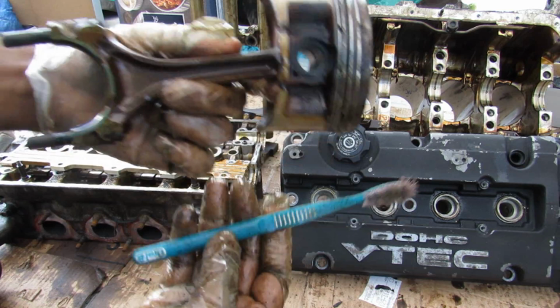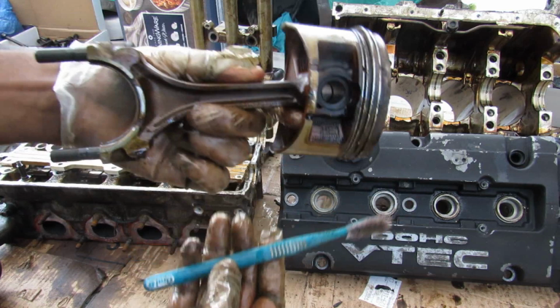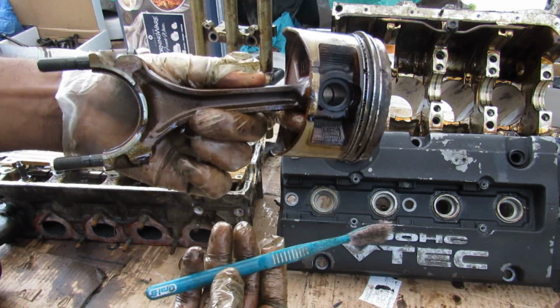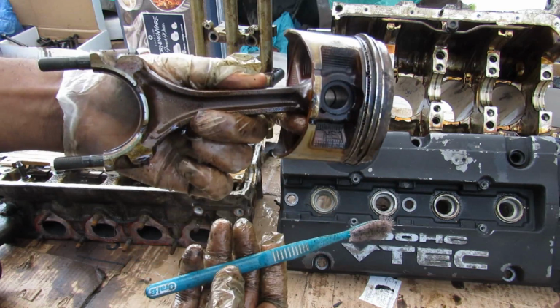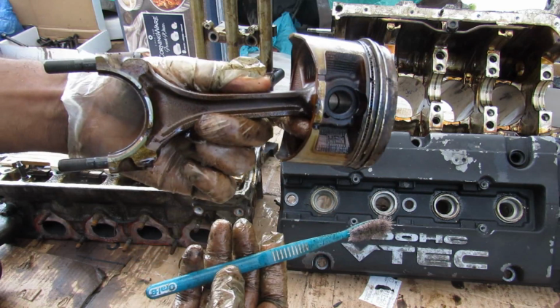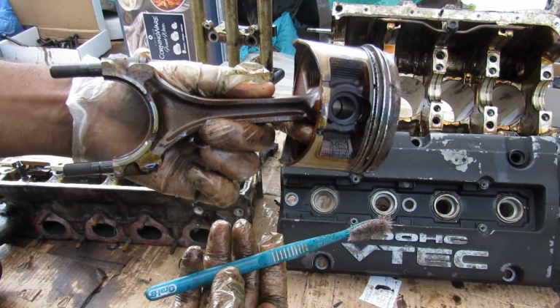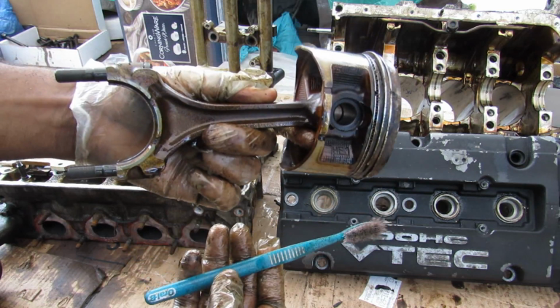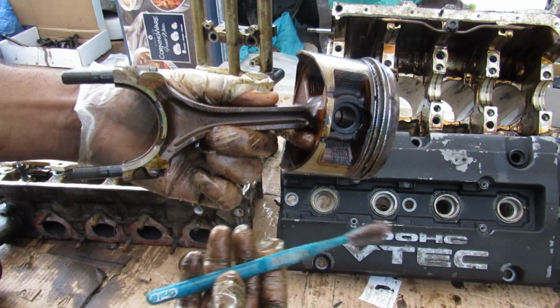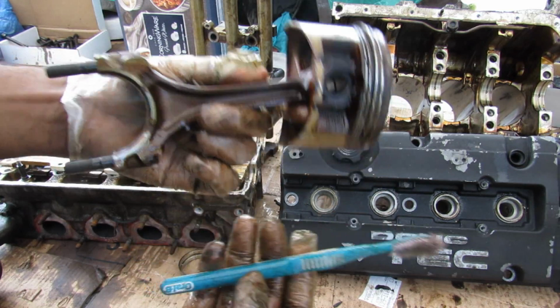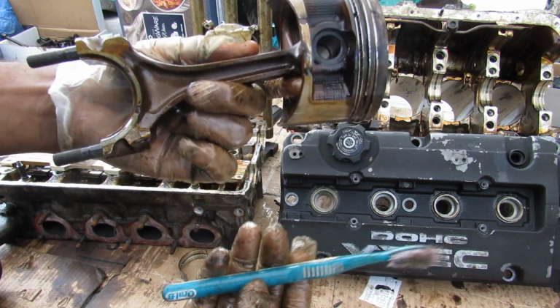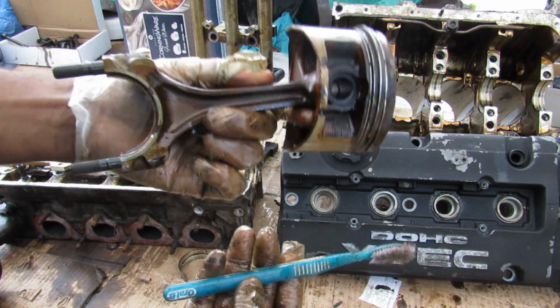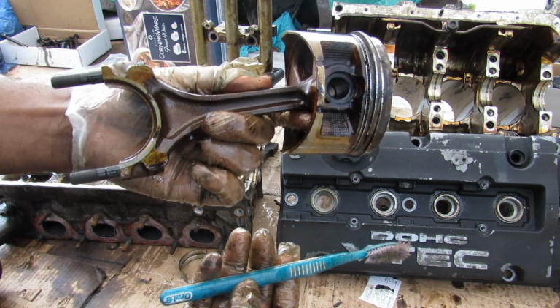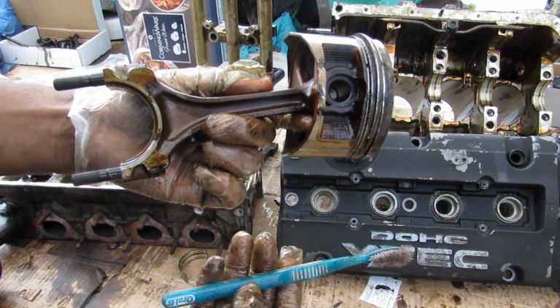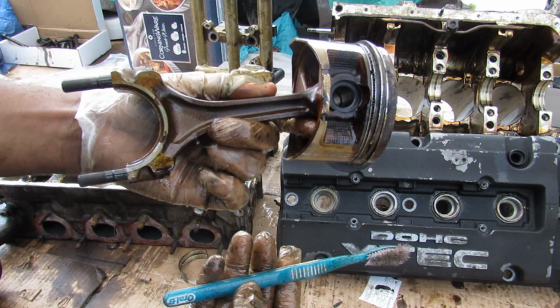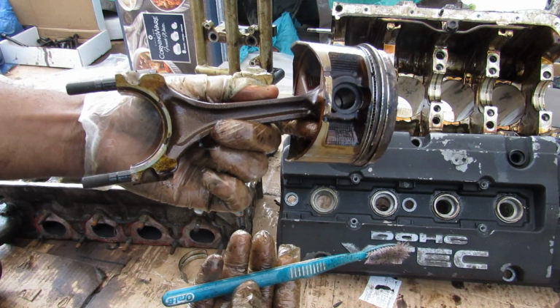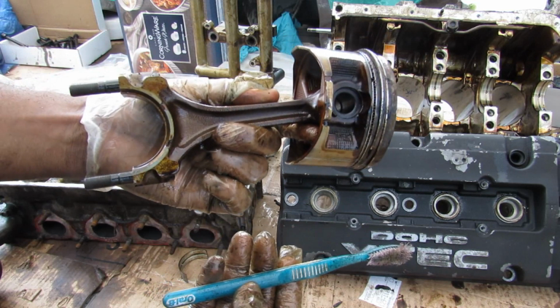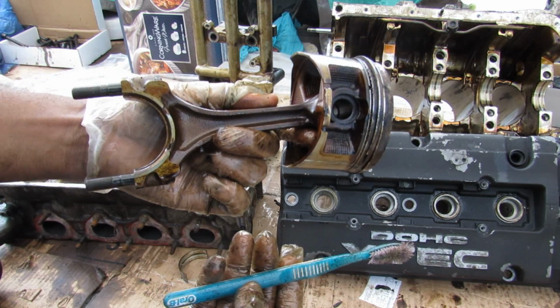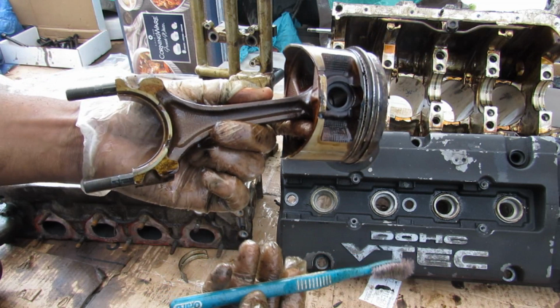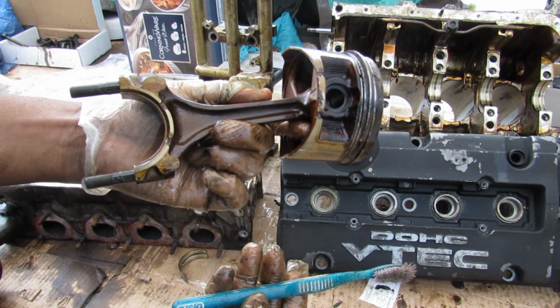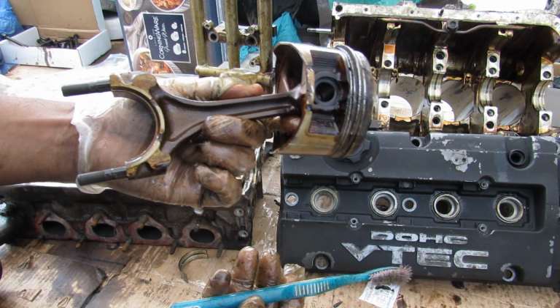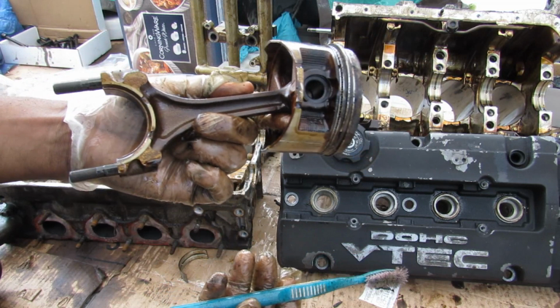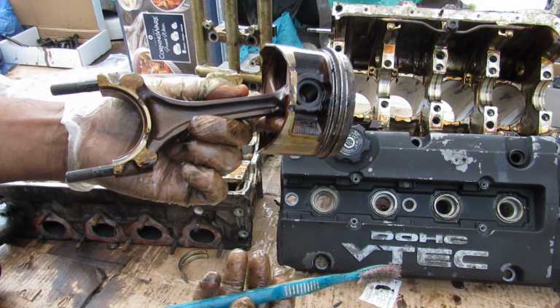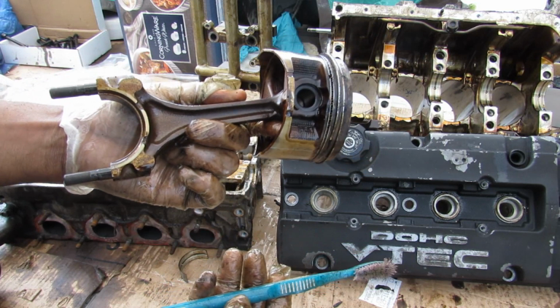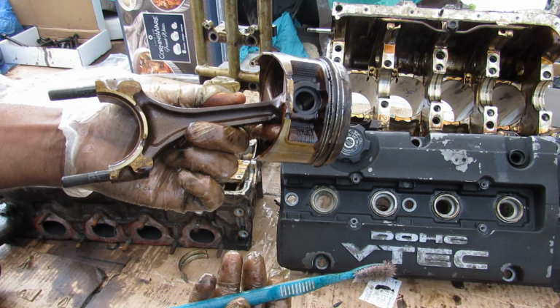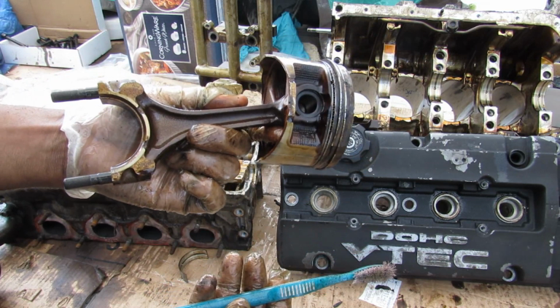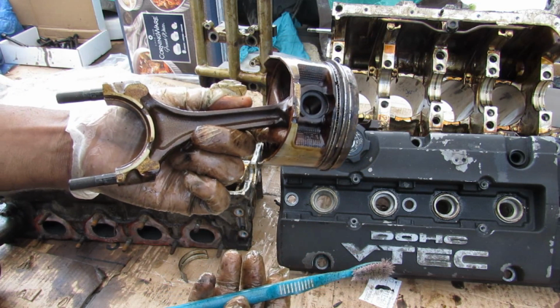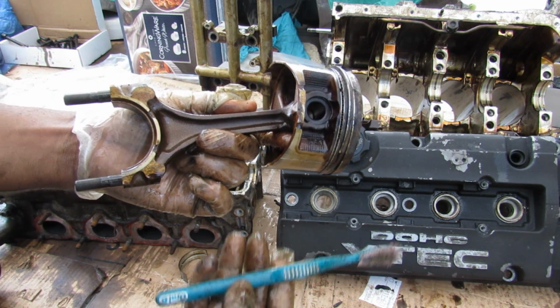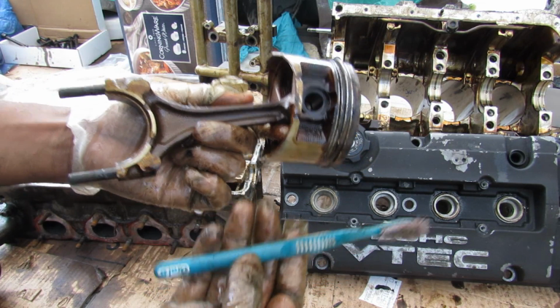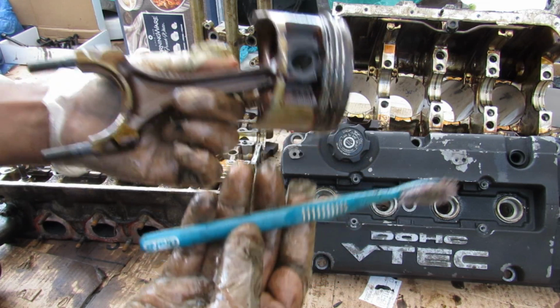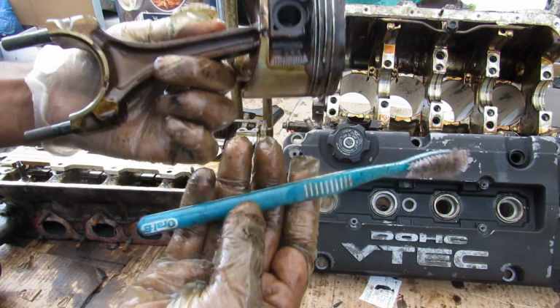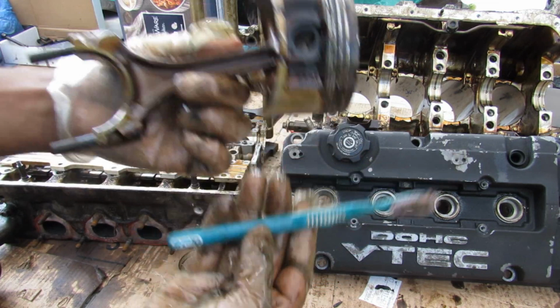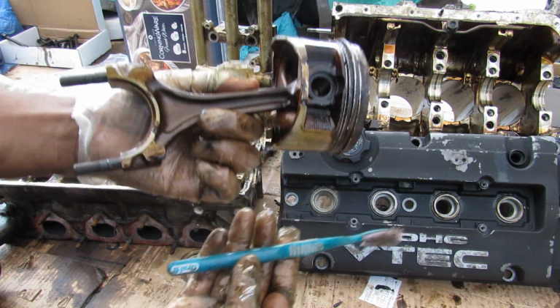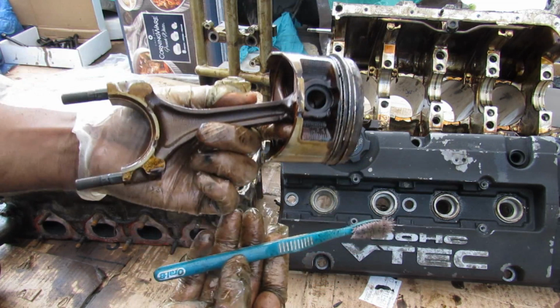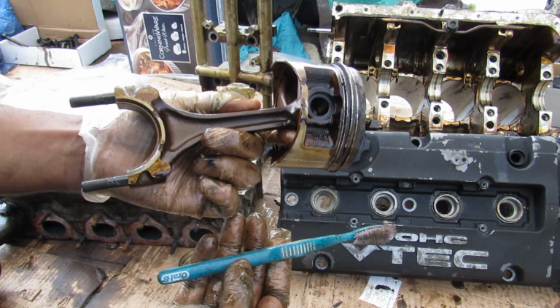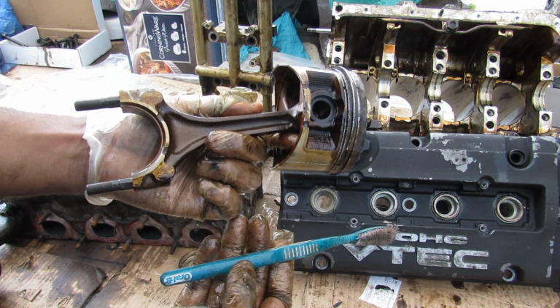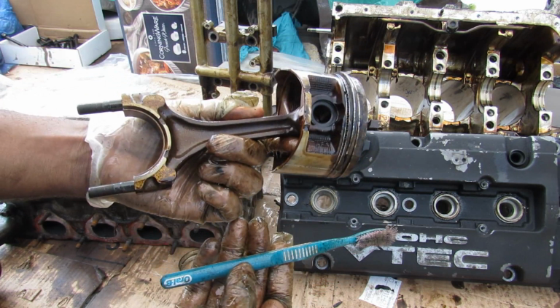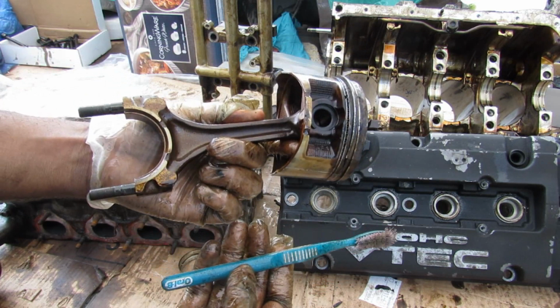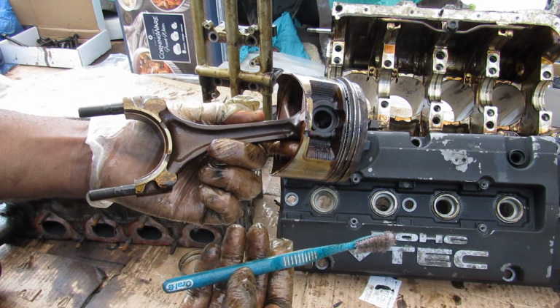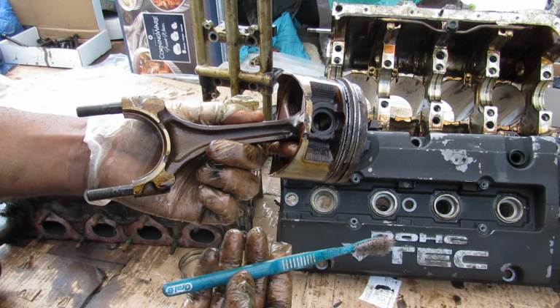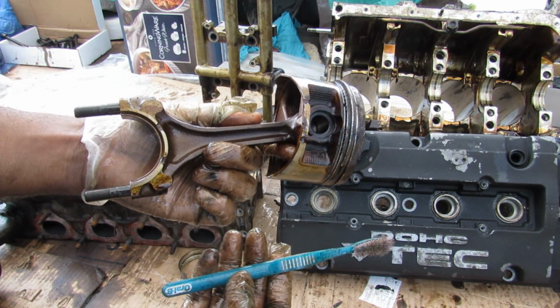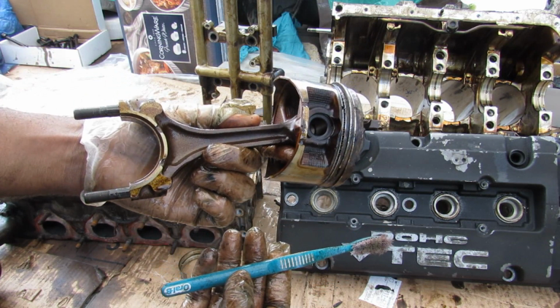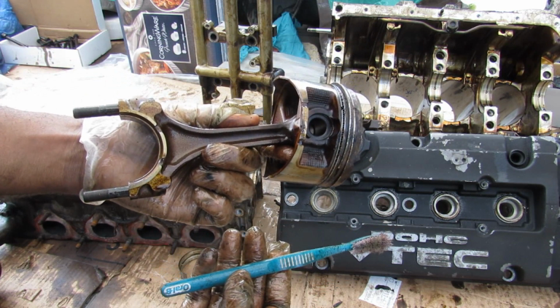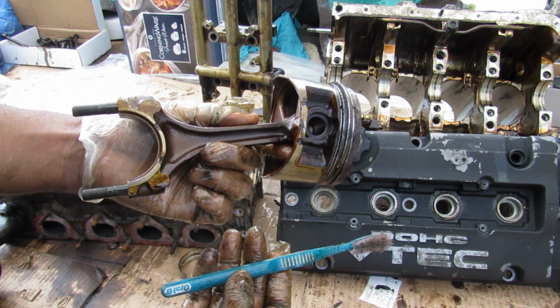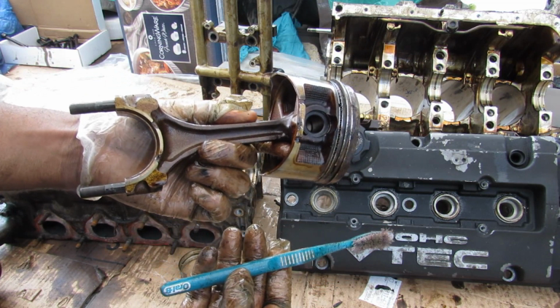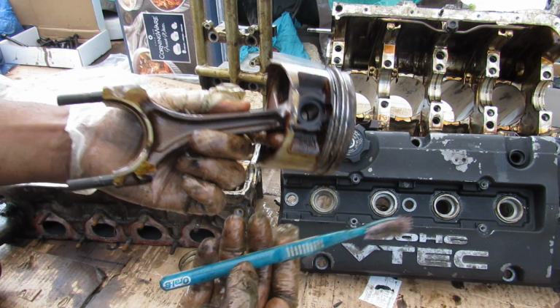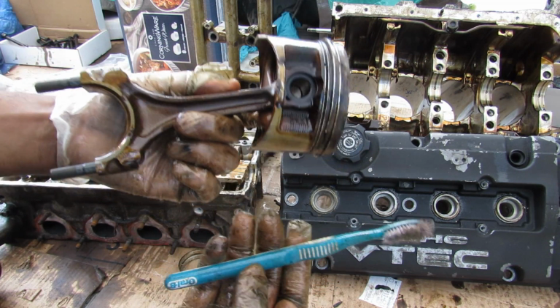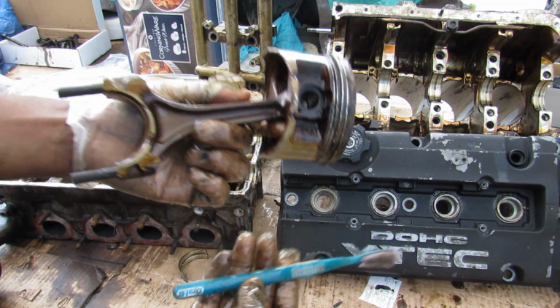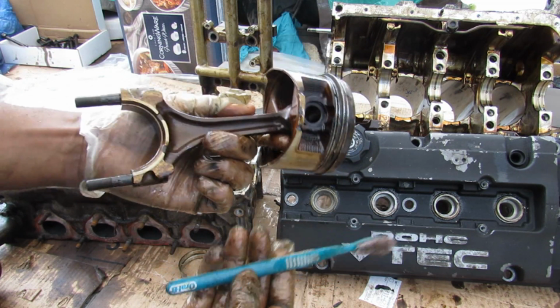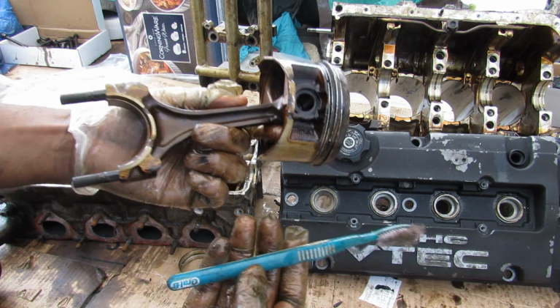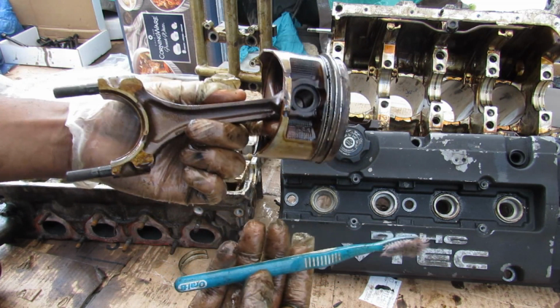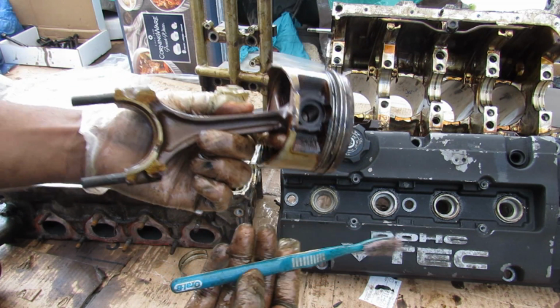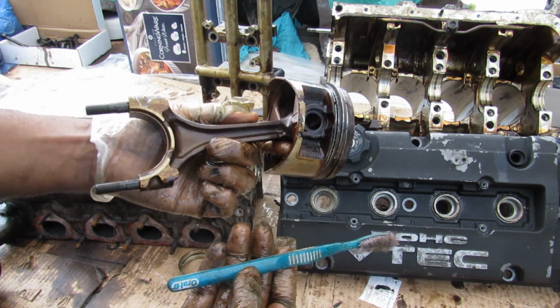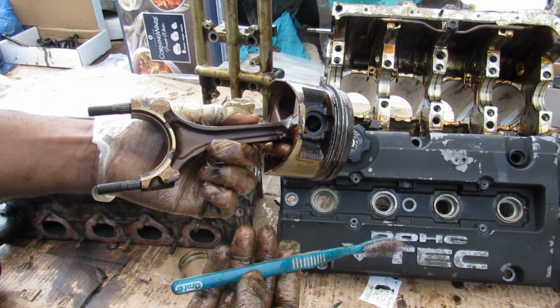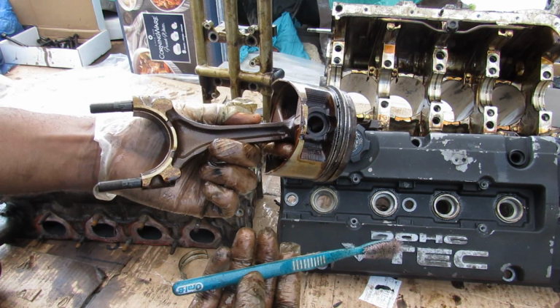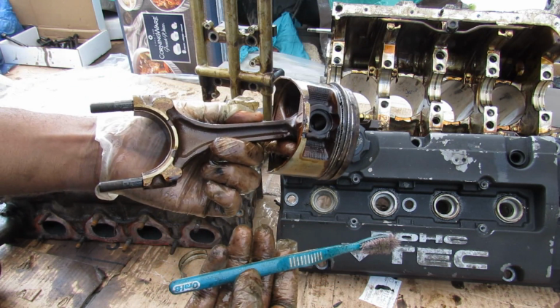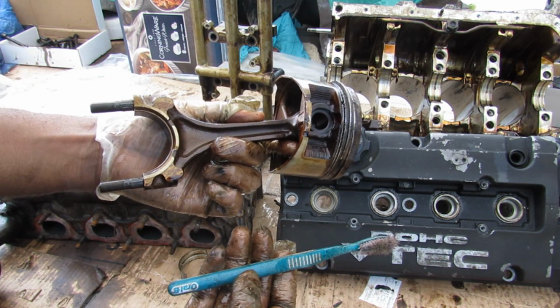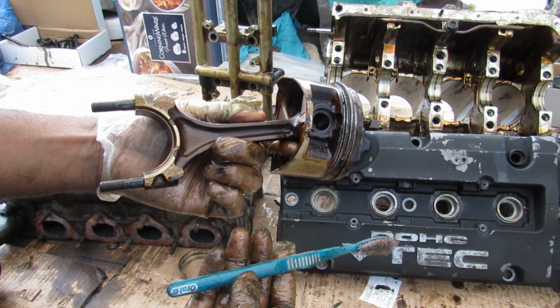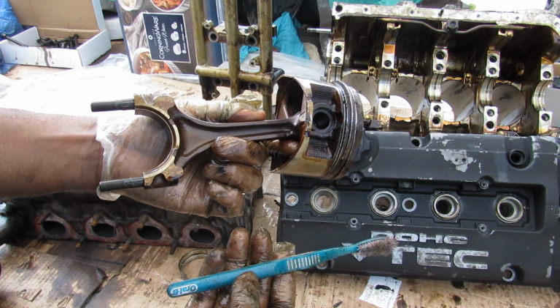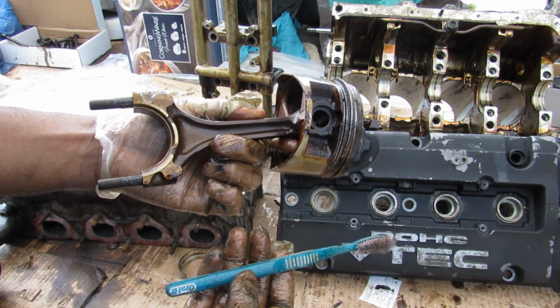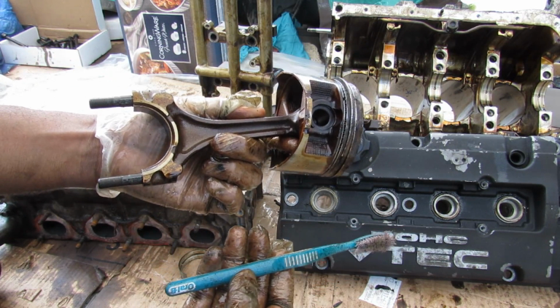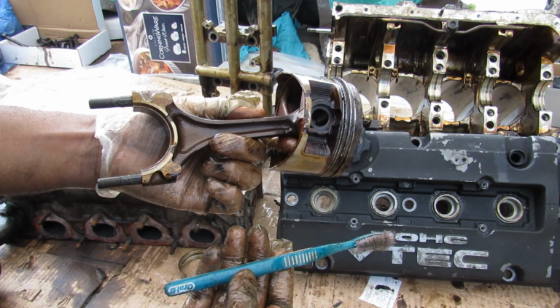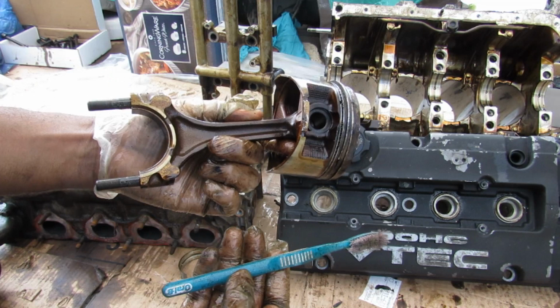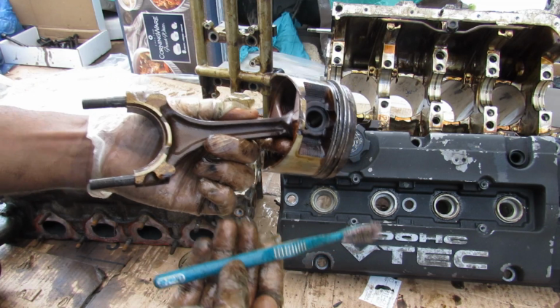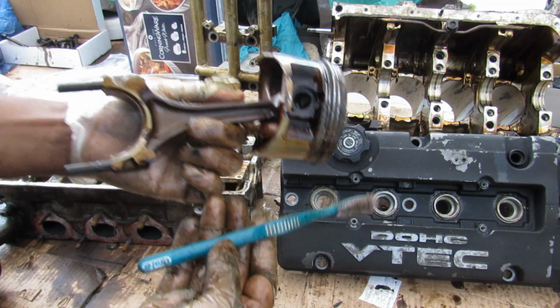And that's an in-depth look inside of the Honda H series engine. Make sure you follow me on Instagram to find out what the next engine teardown is going to be, and subscribe for more videos just like this one.